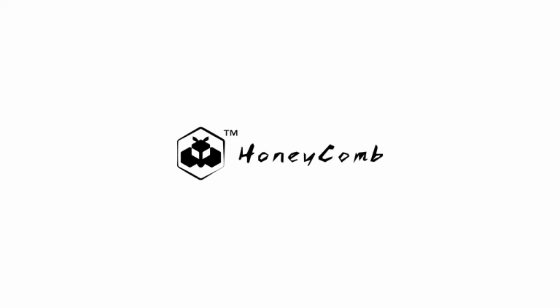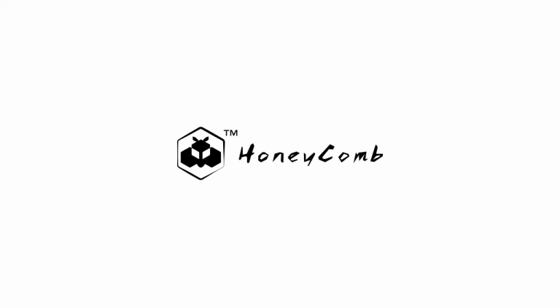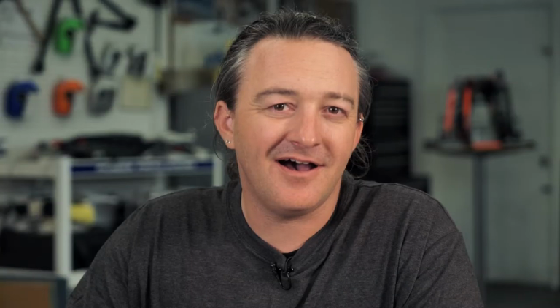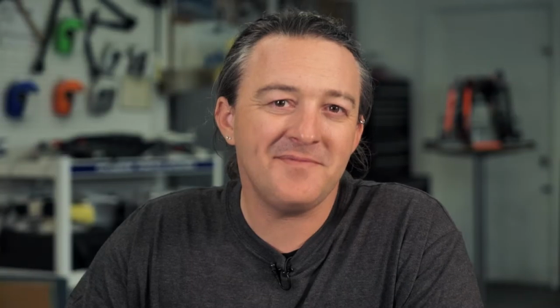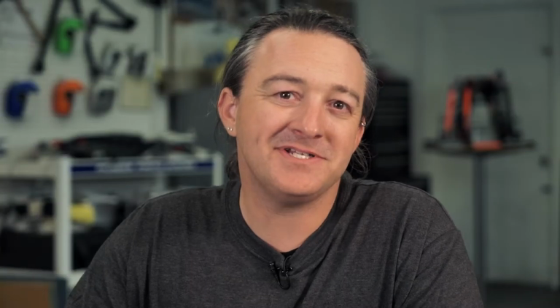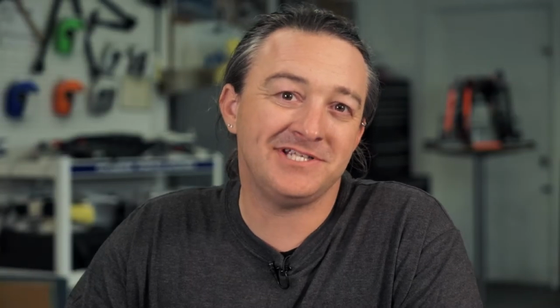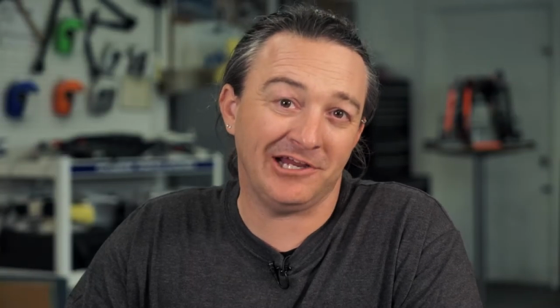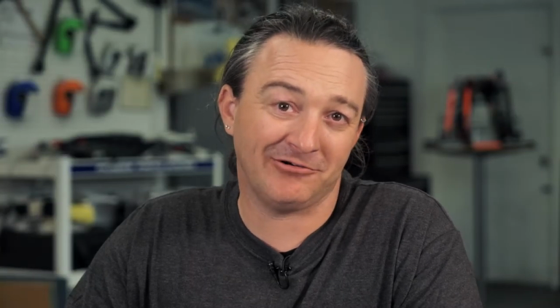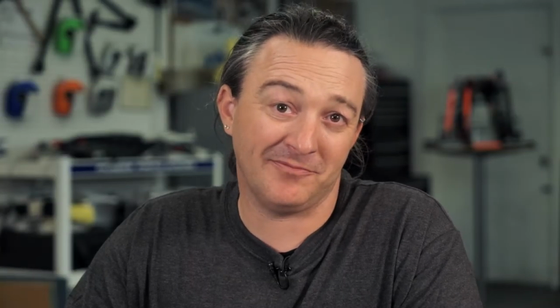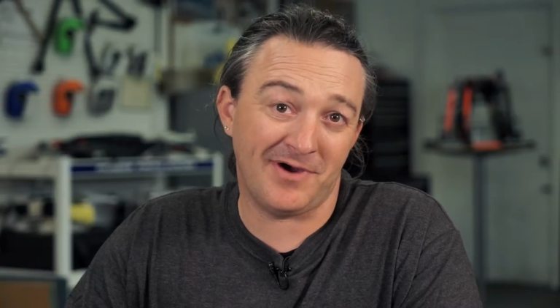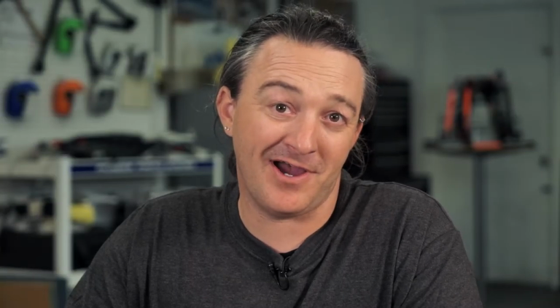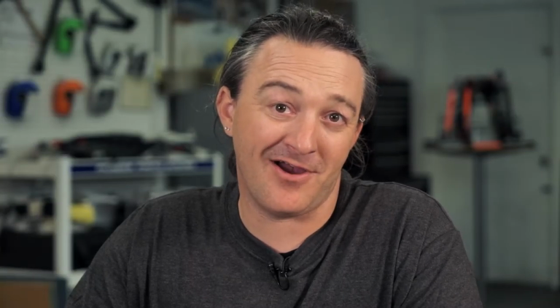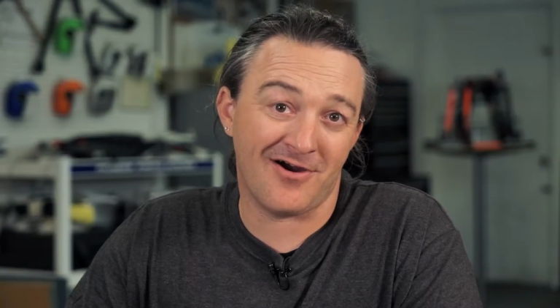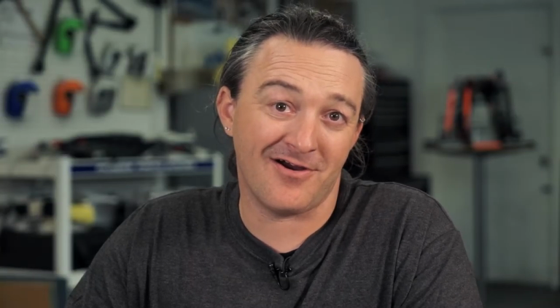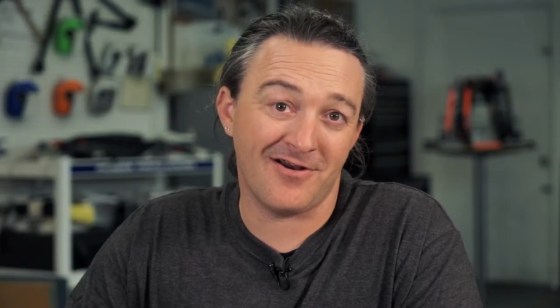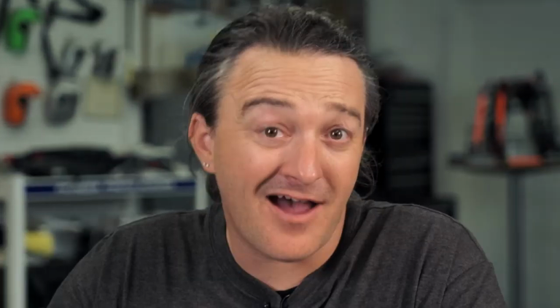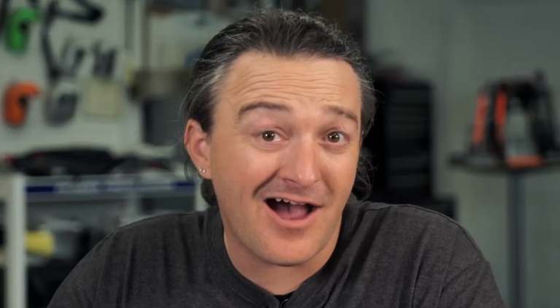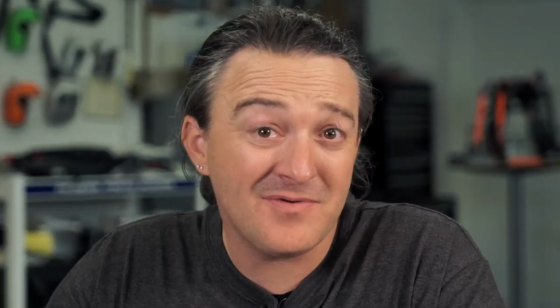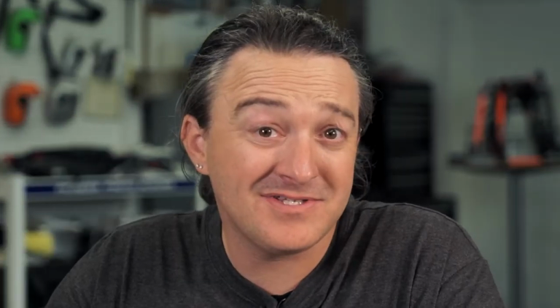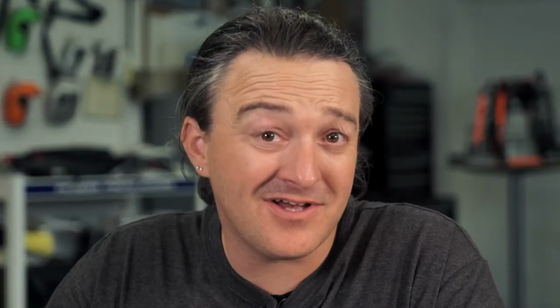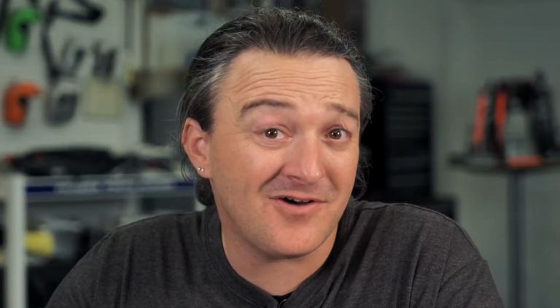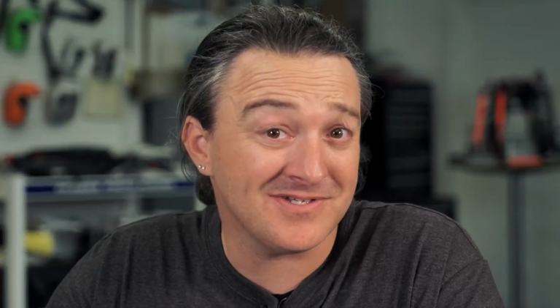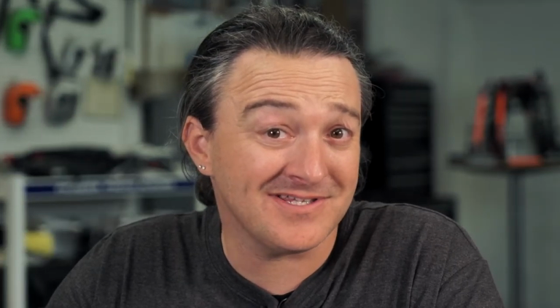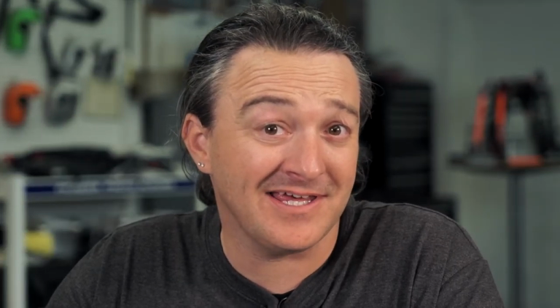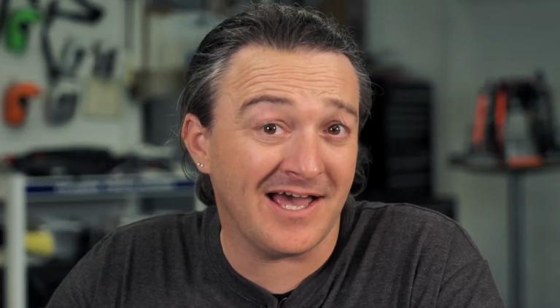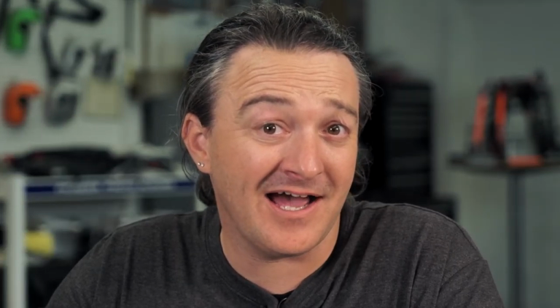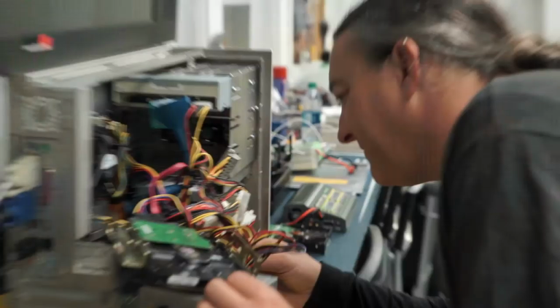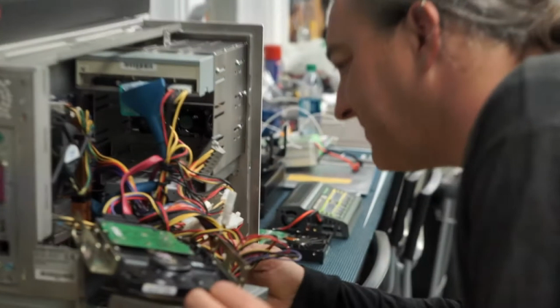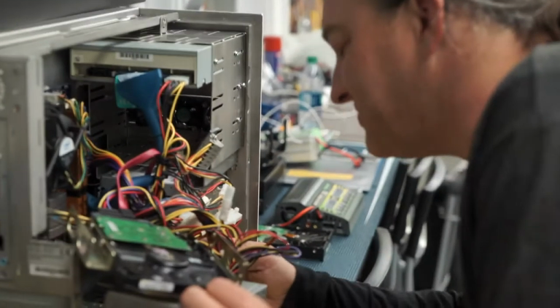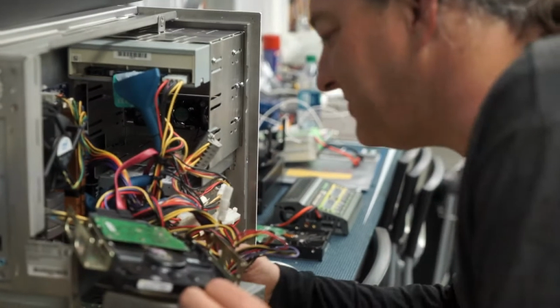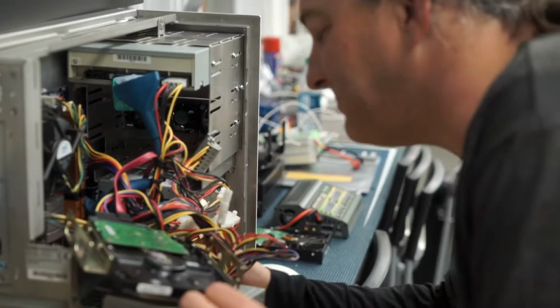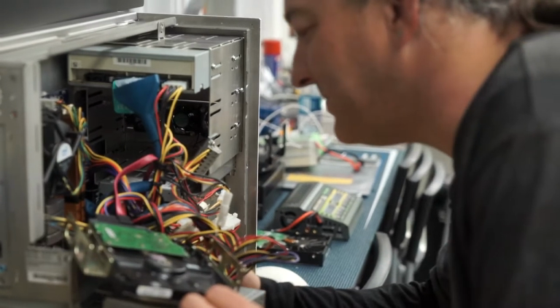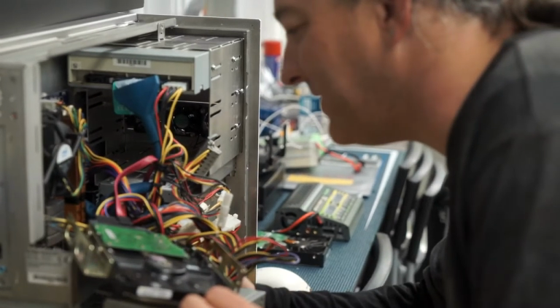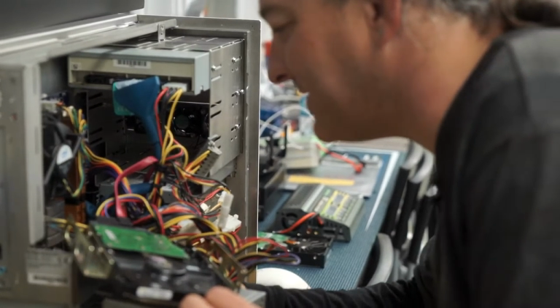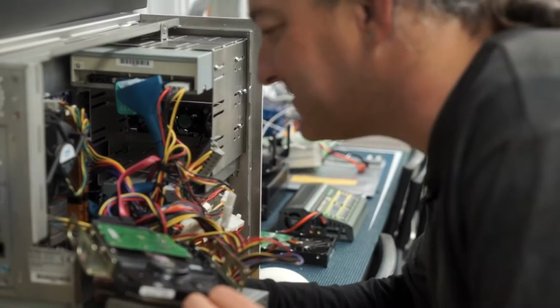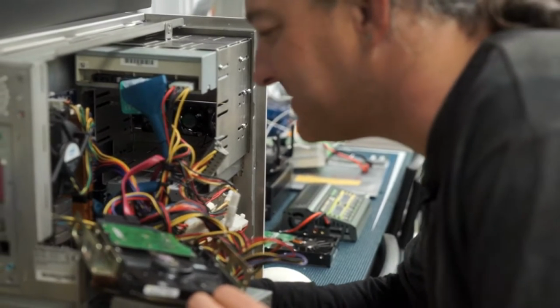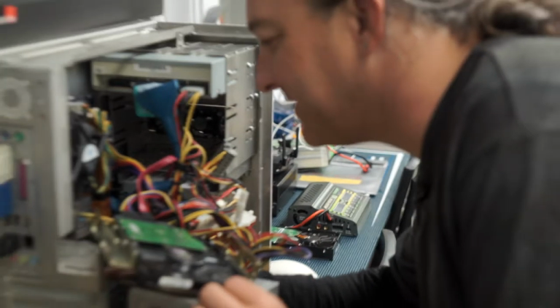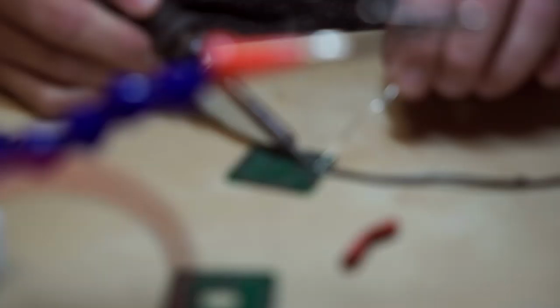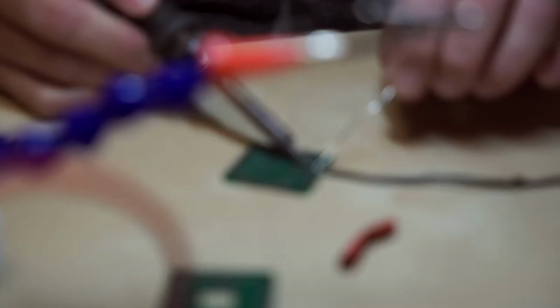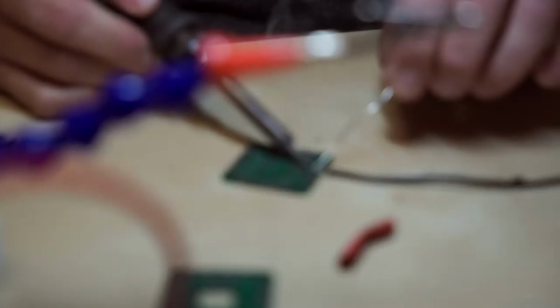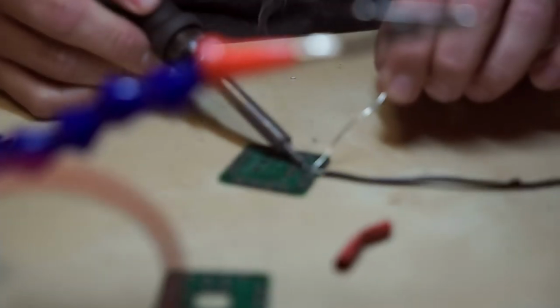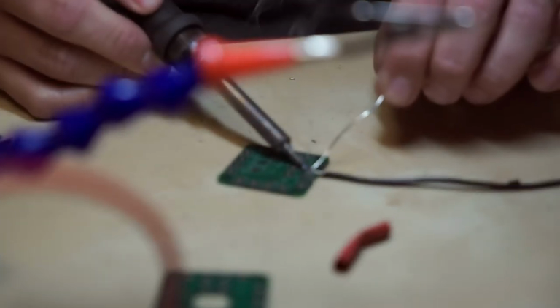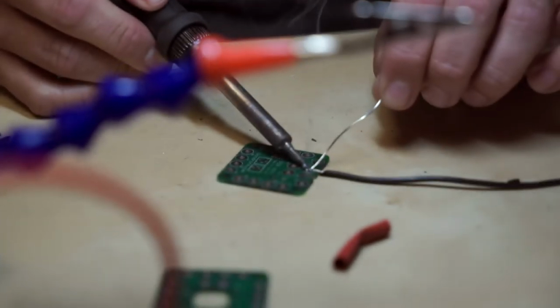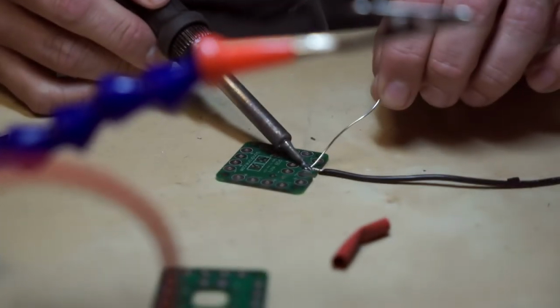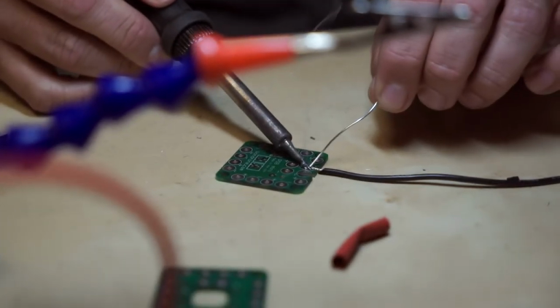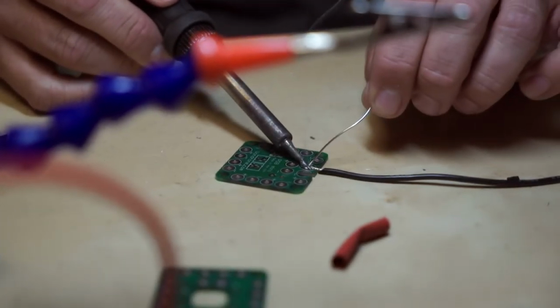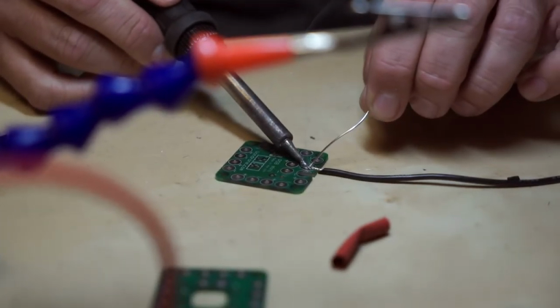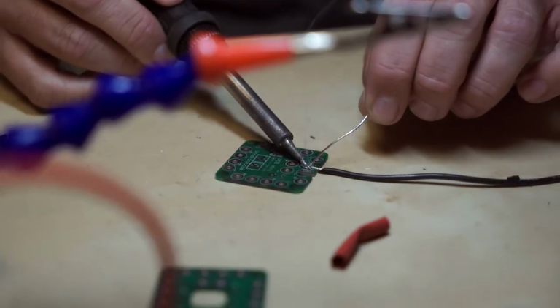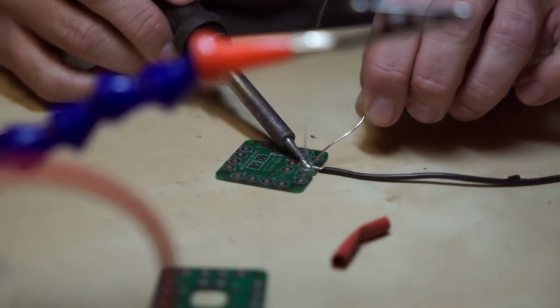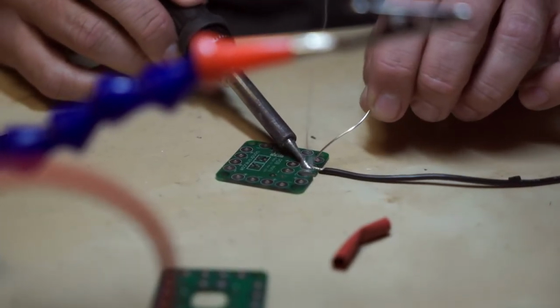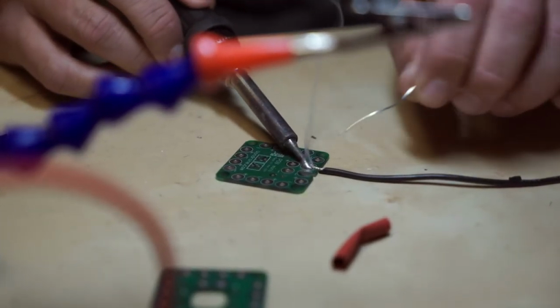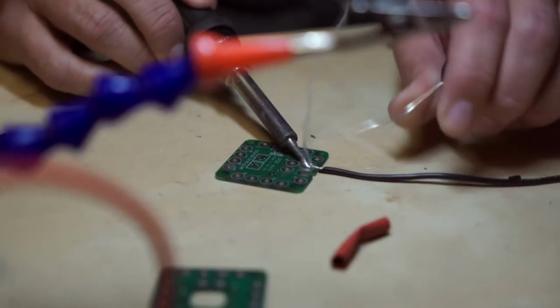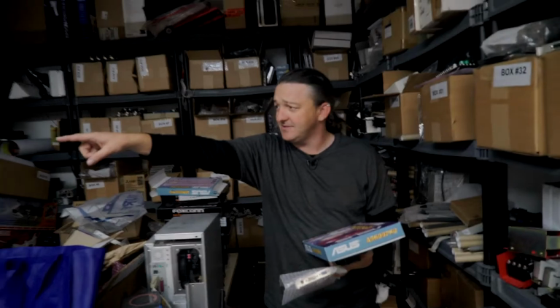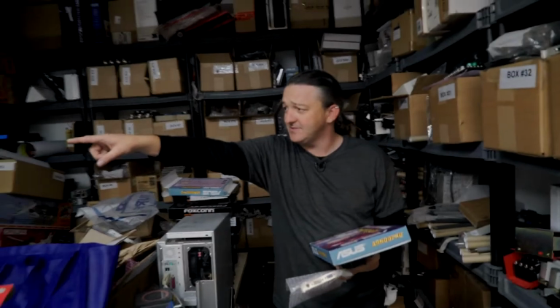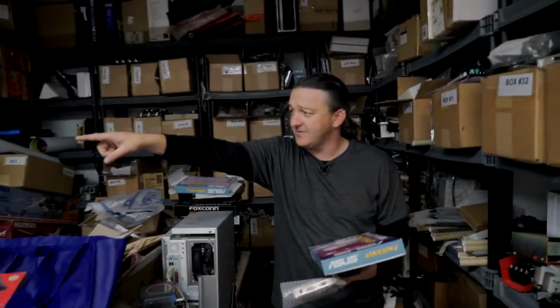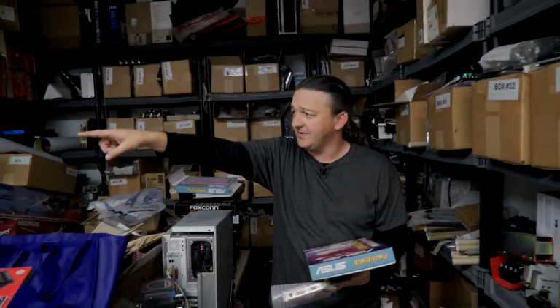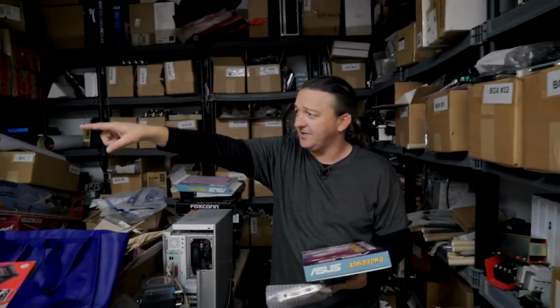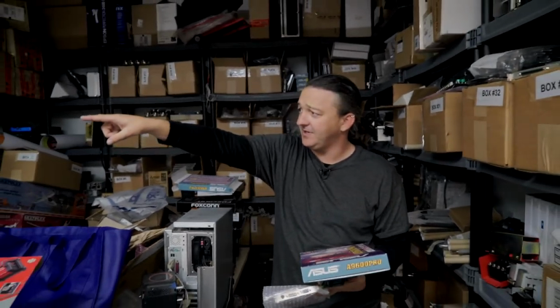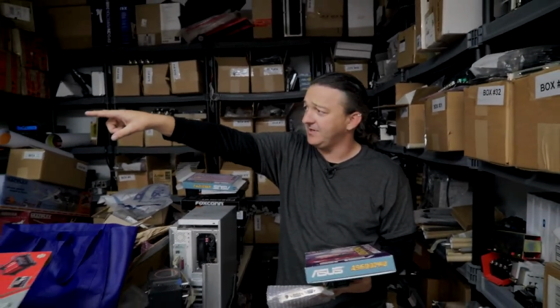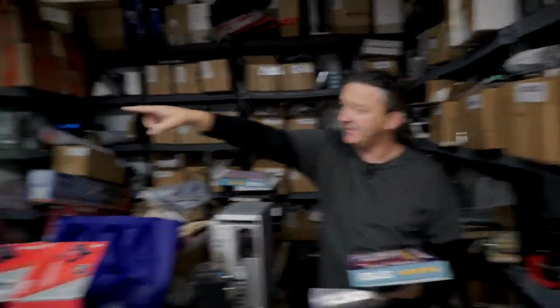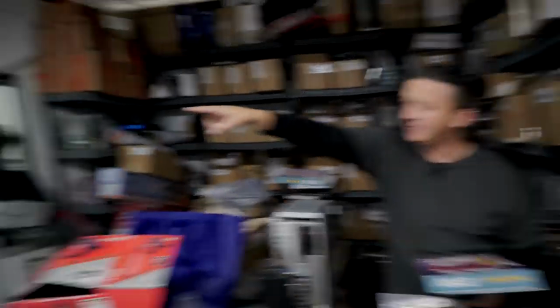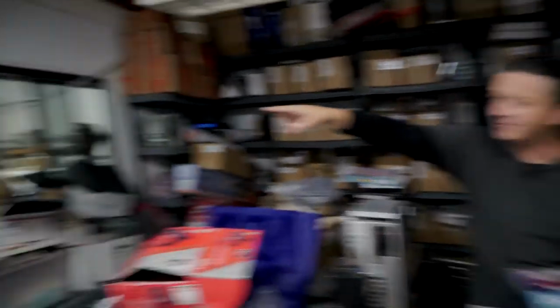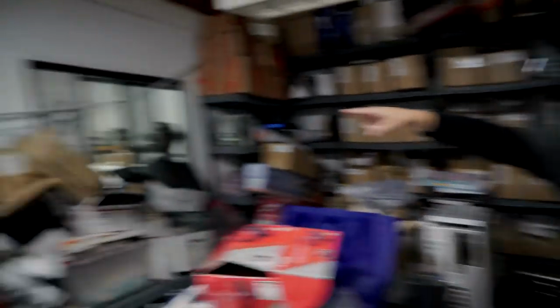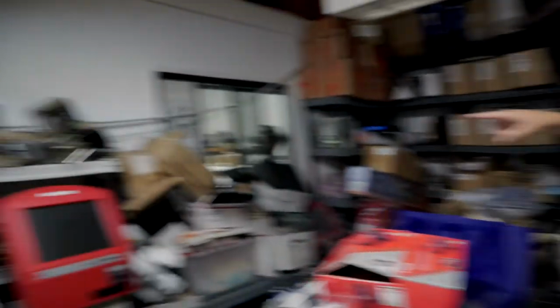I'm a tinkerer by heart. I was always the guy who was taking things apart and having a heck of a time putting it all back together.